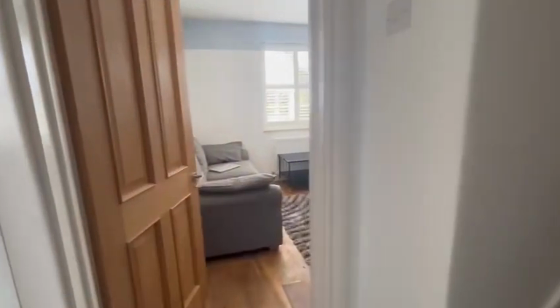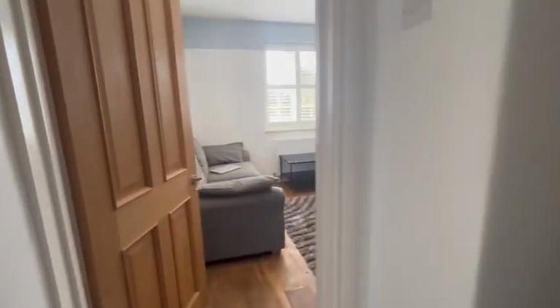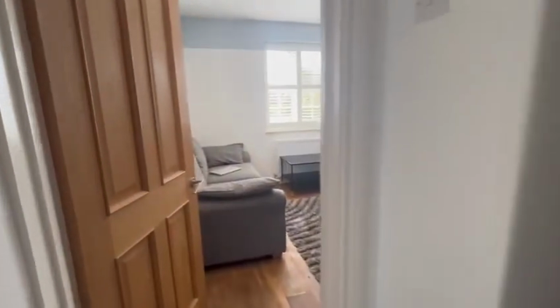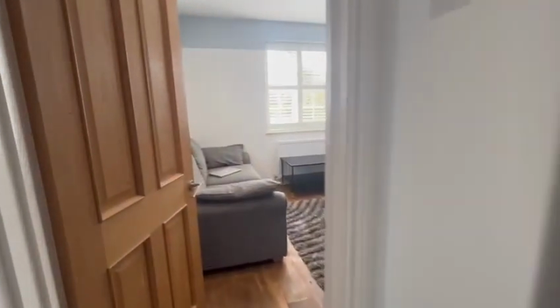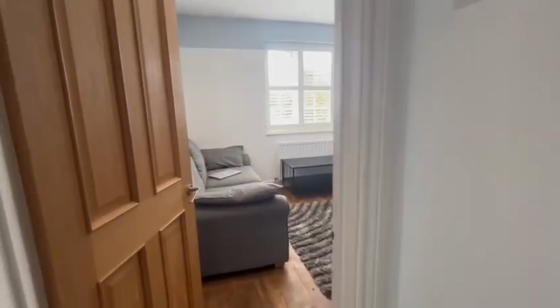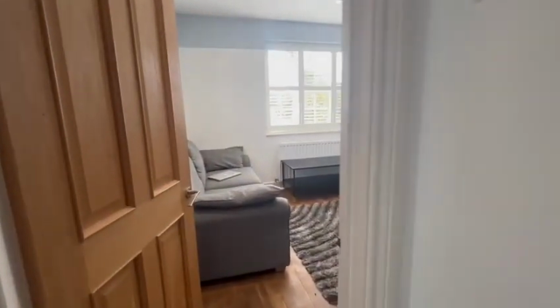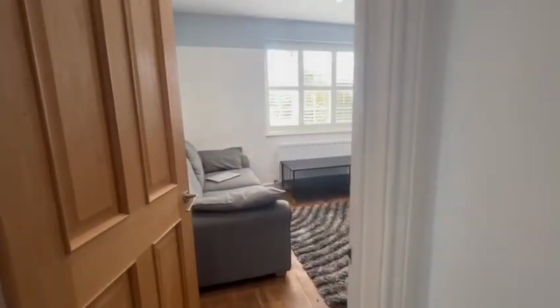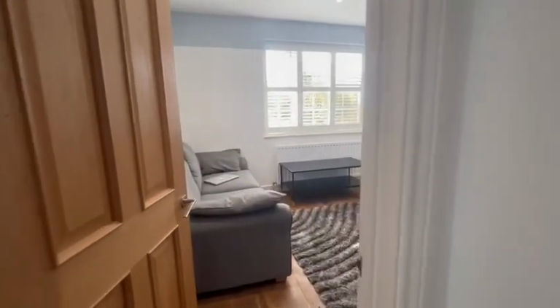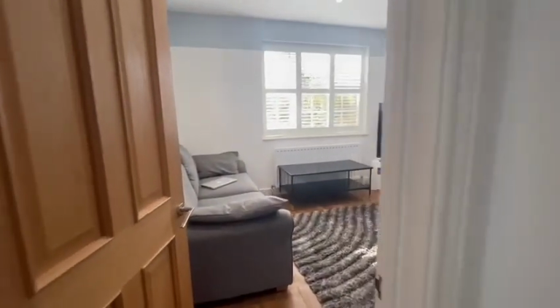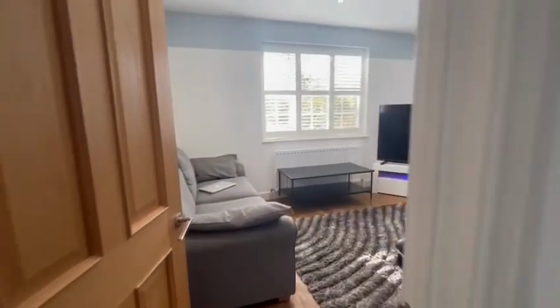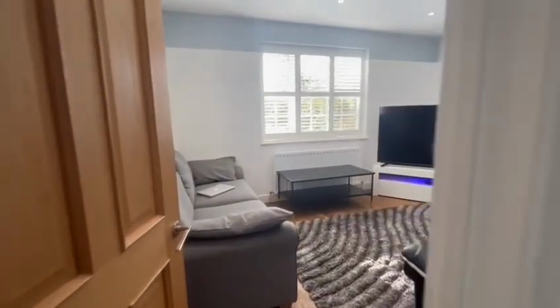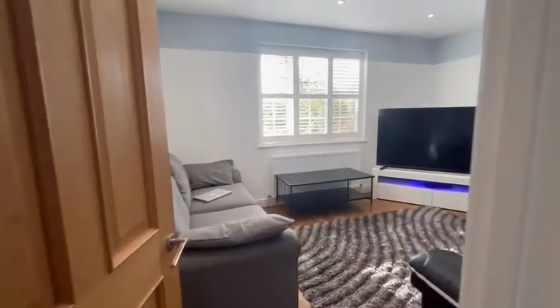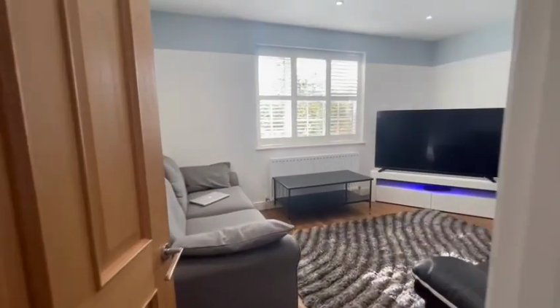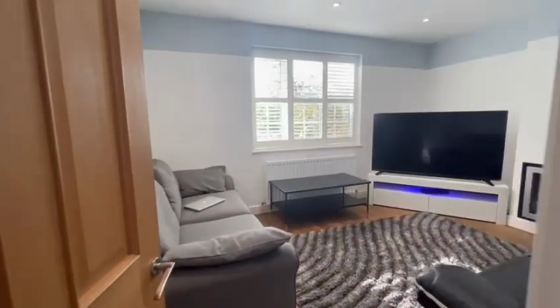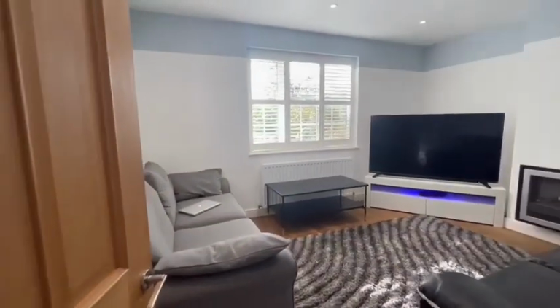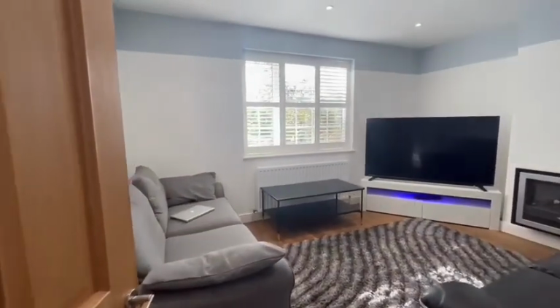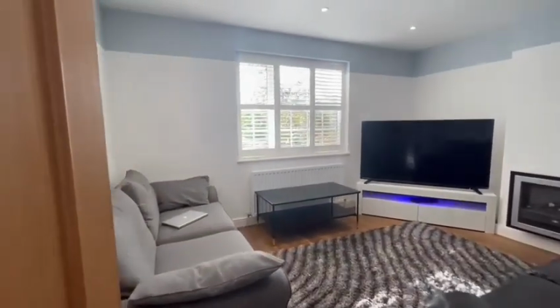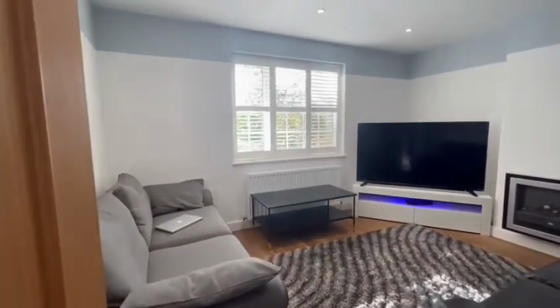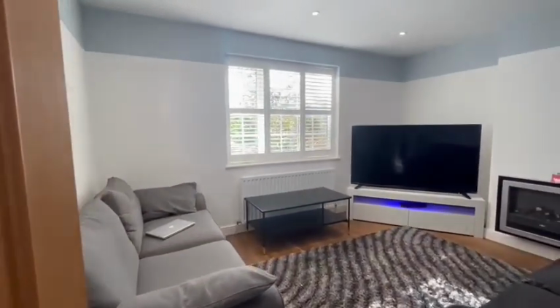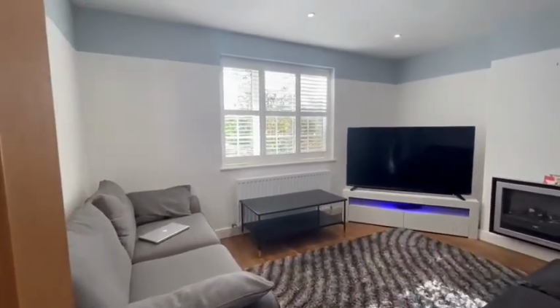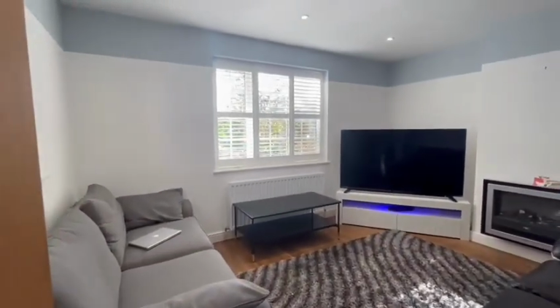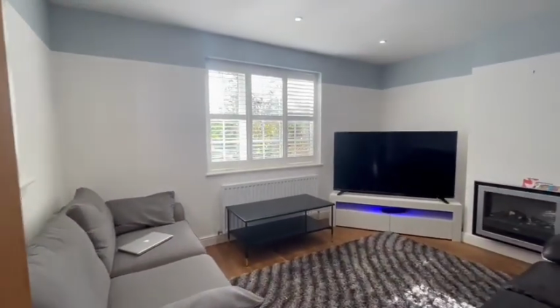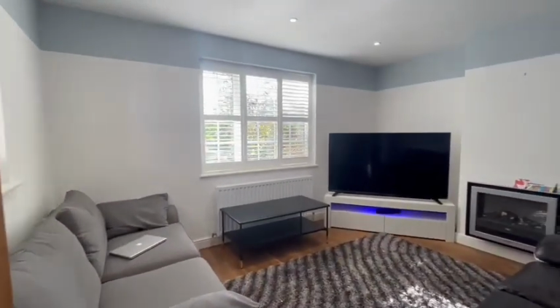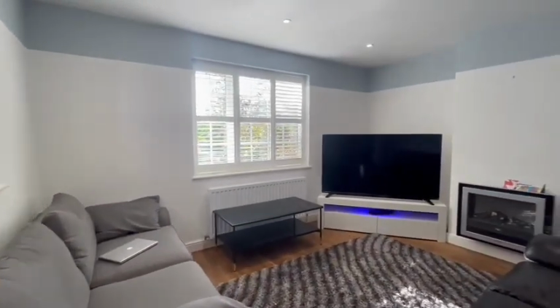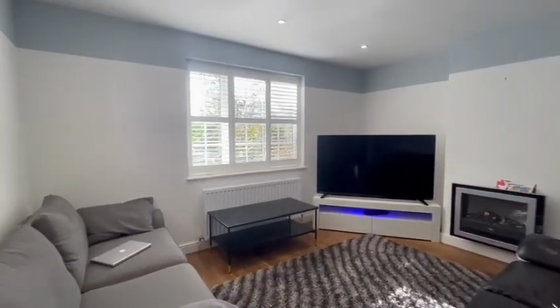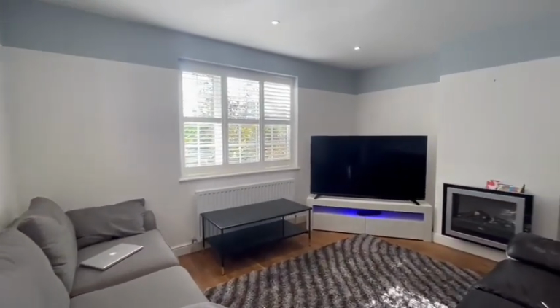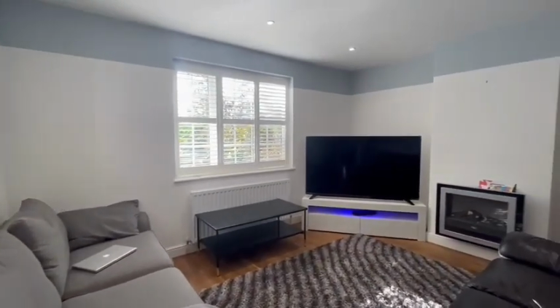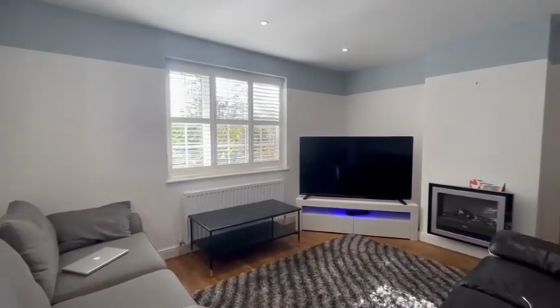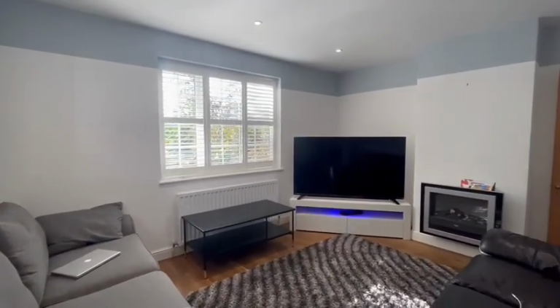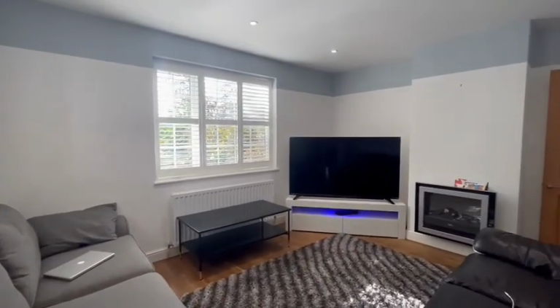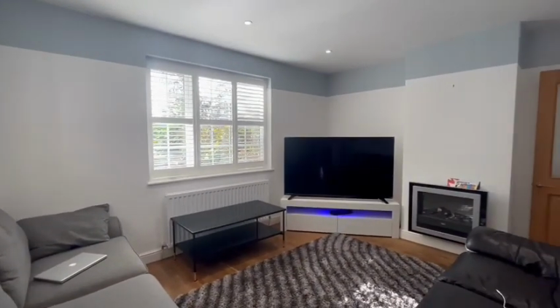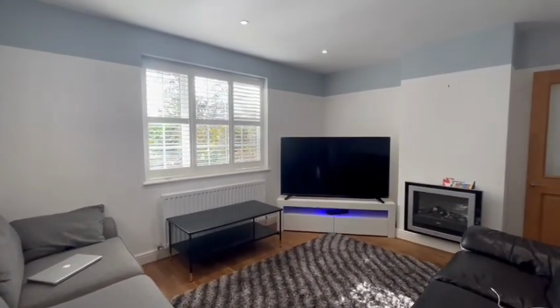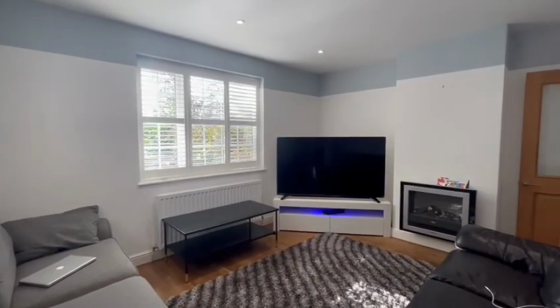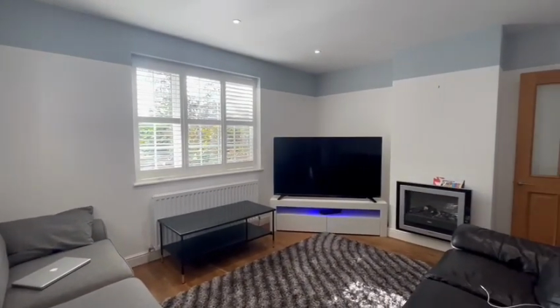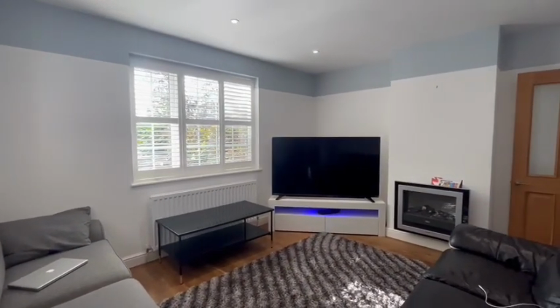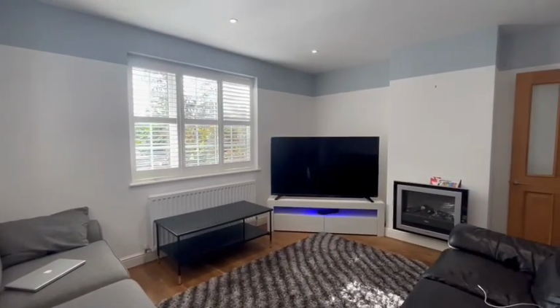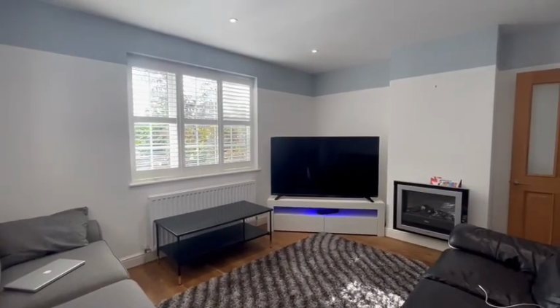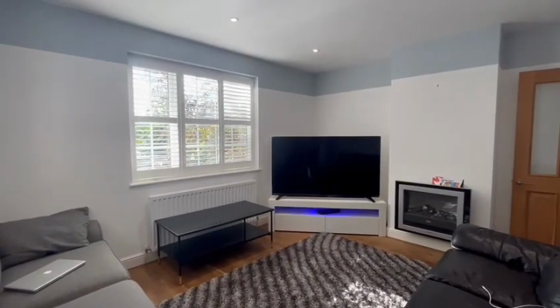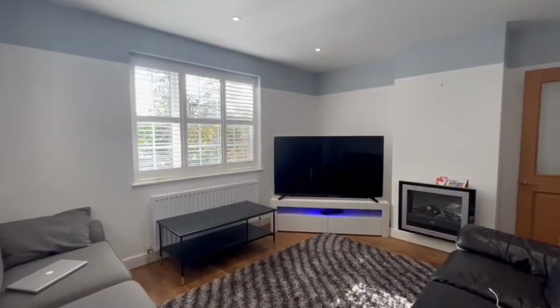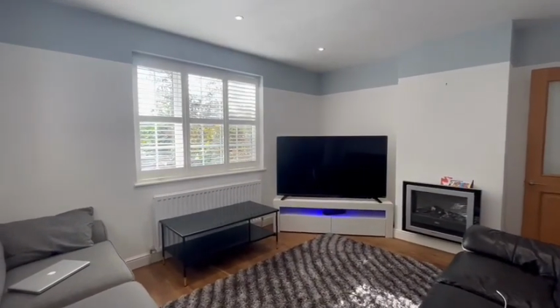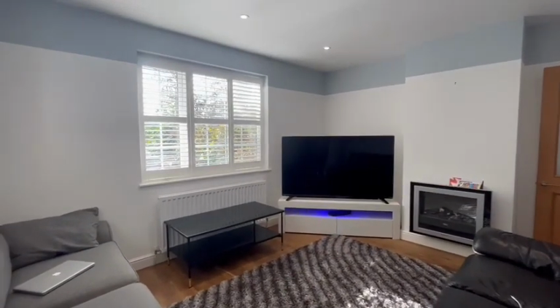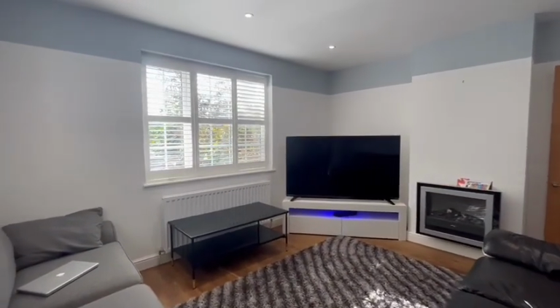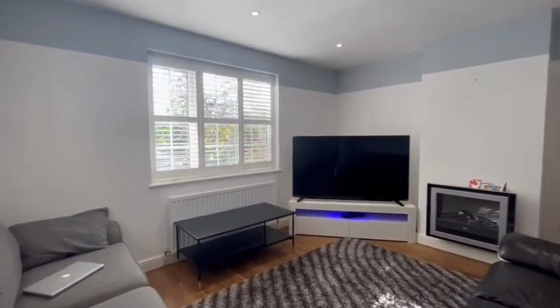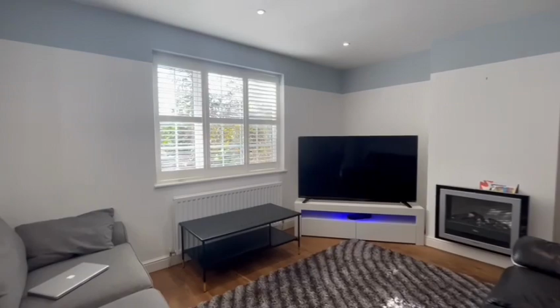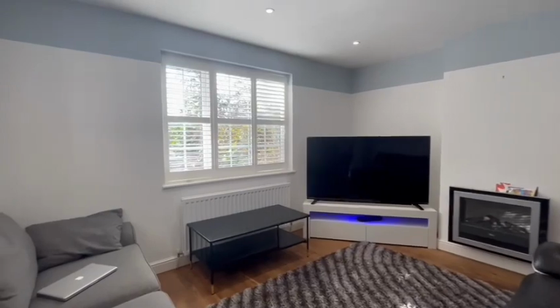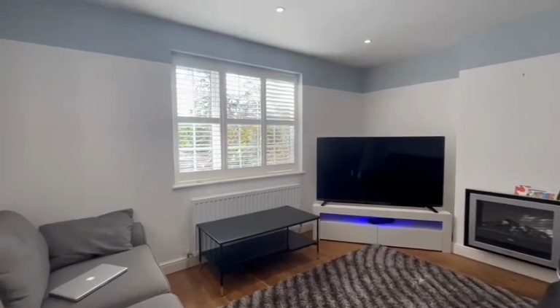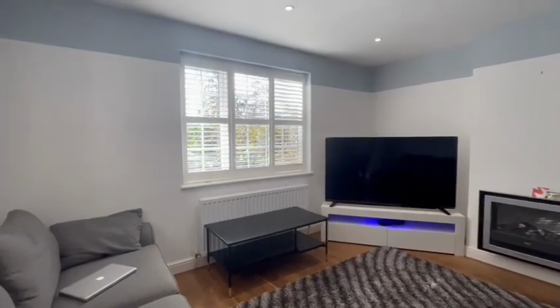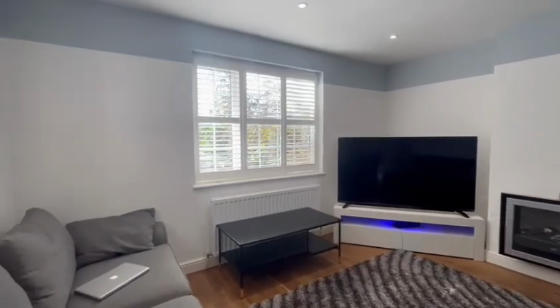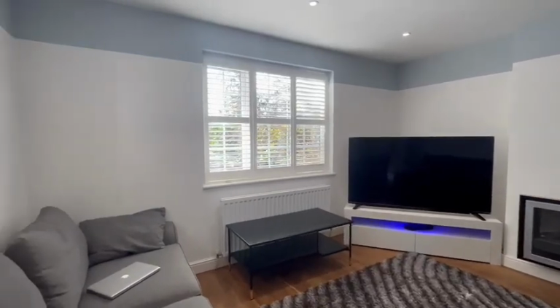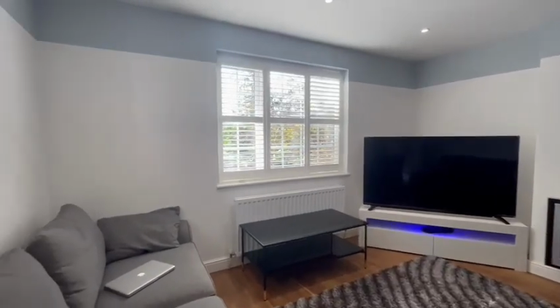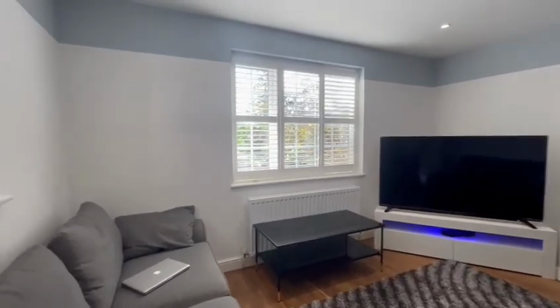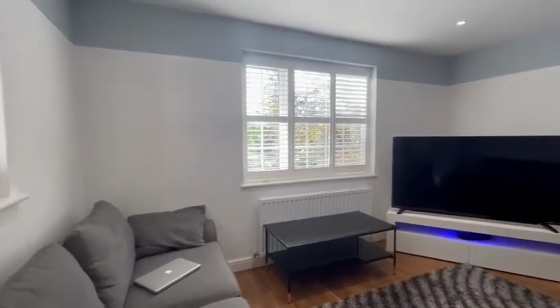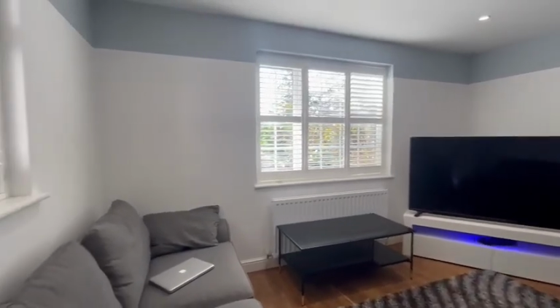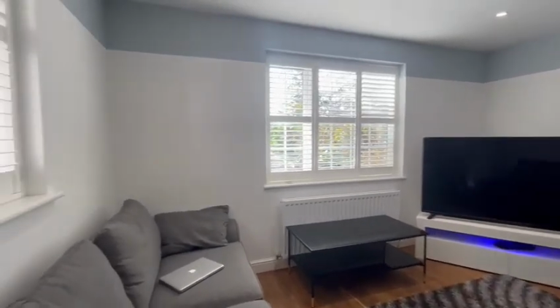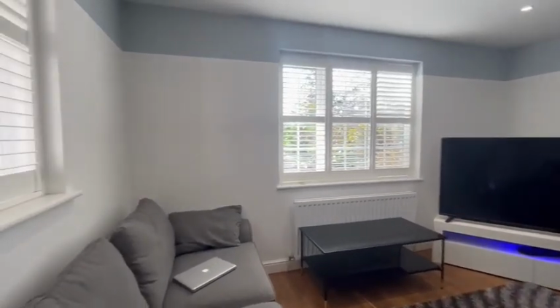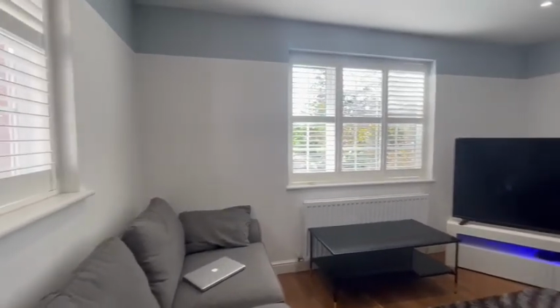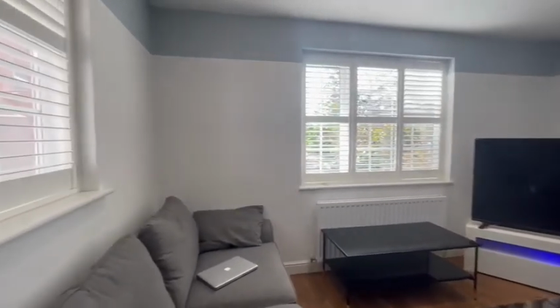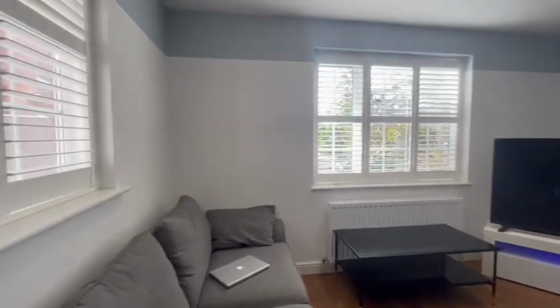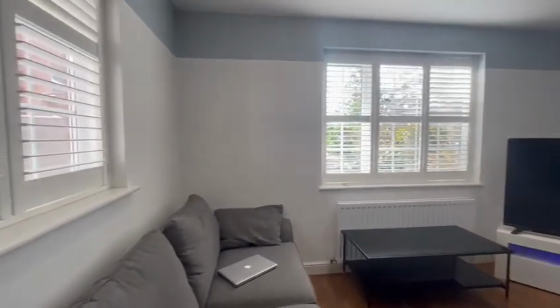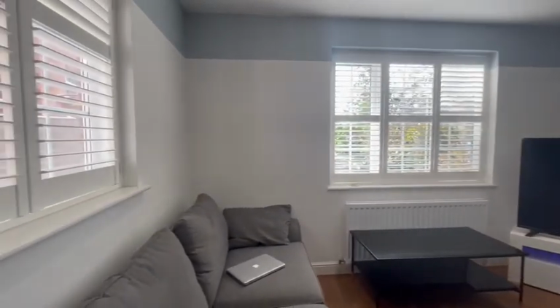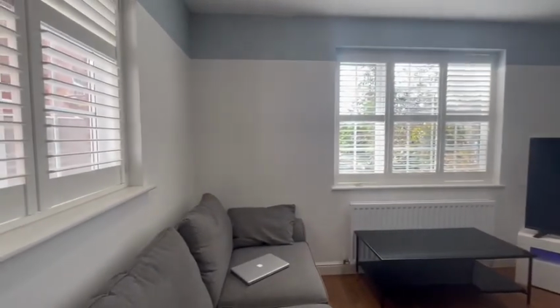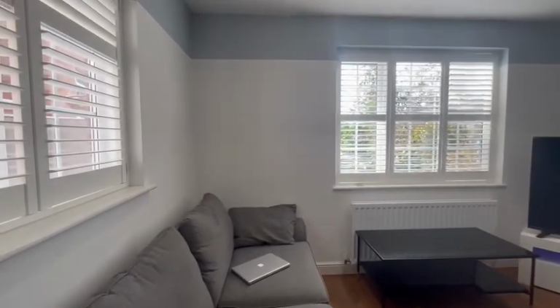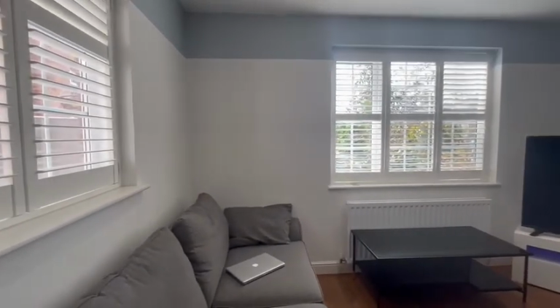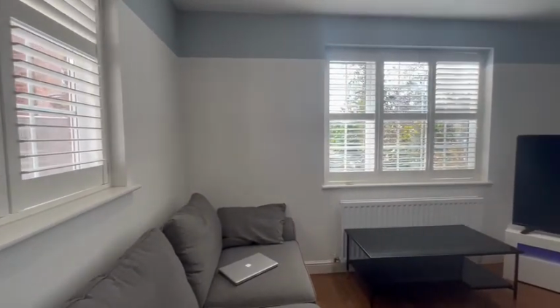As you enter you're greeted with a lovely double aspect living room with window shutters, lovely spot lighting and a nice feature fireplace.